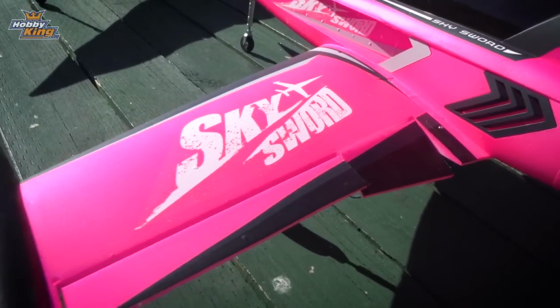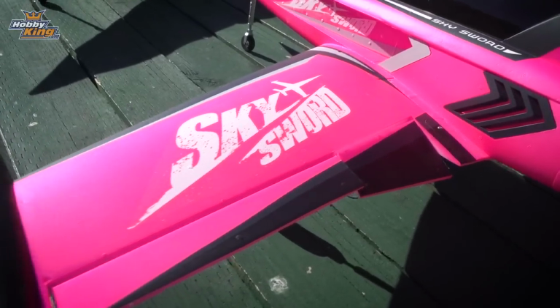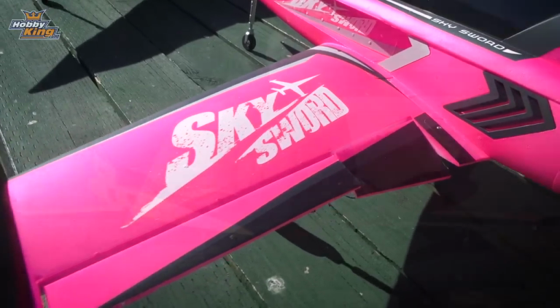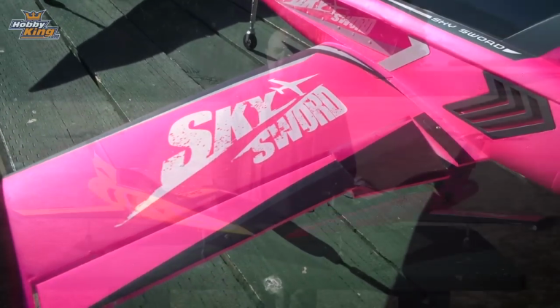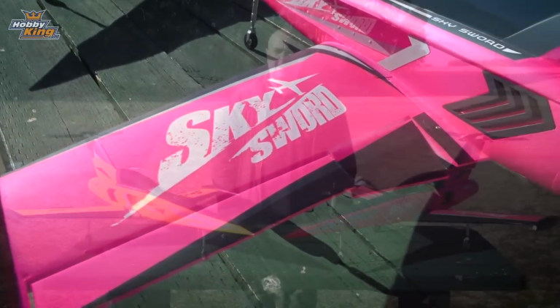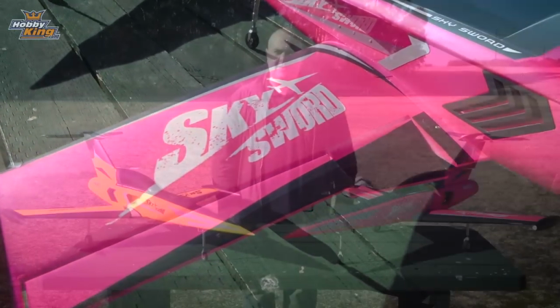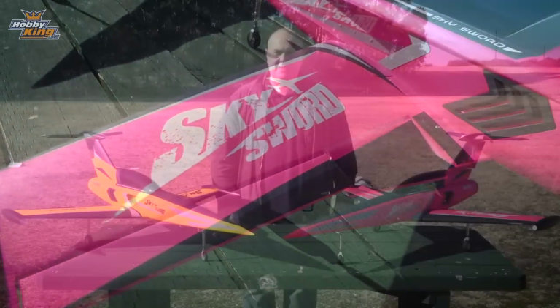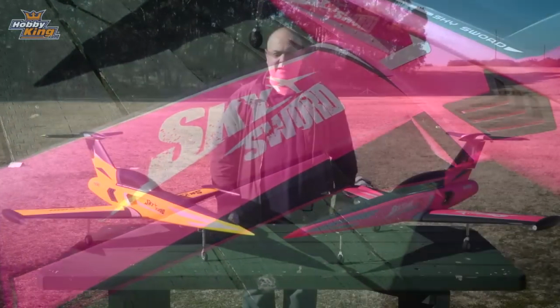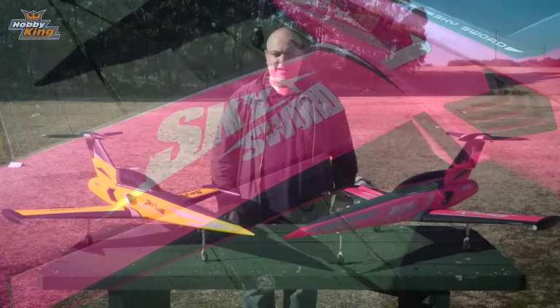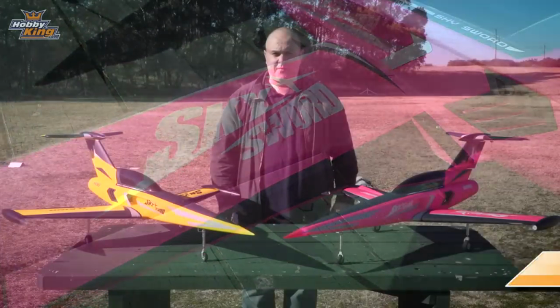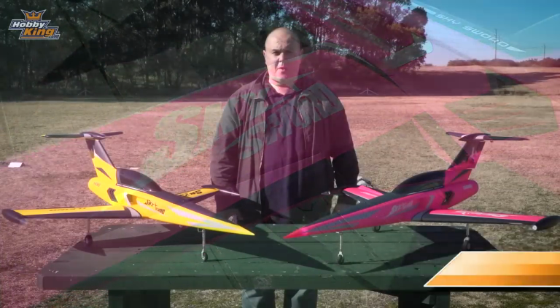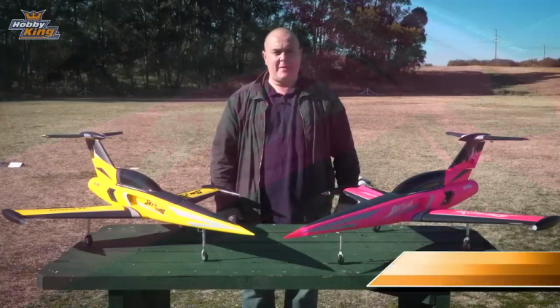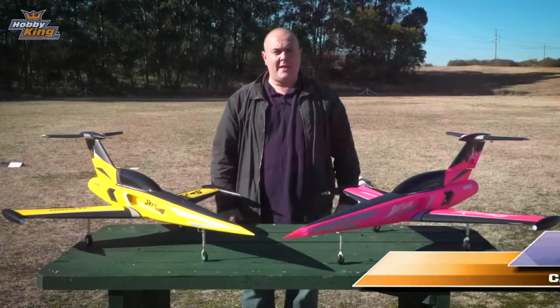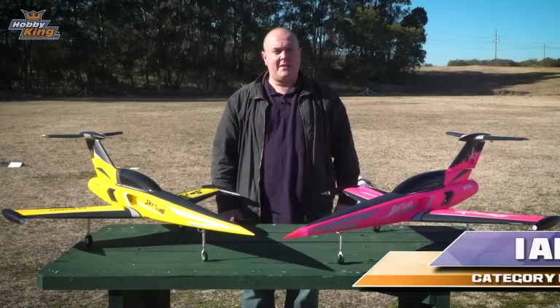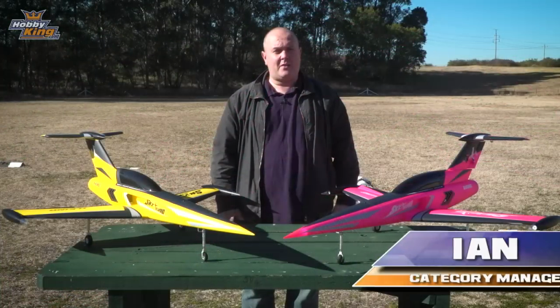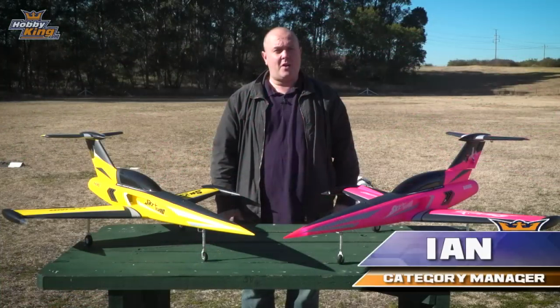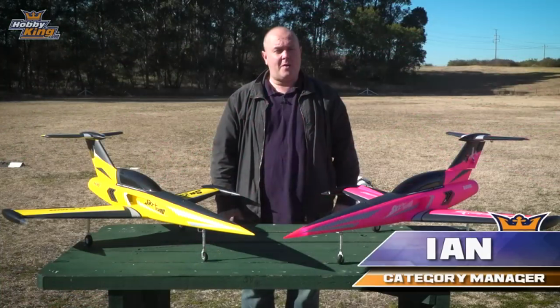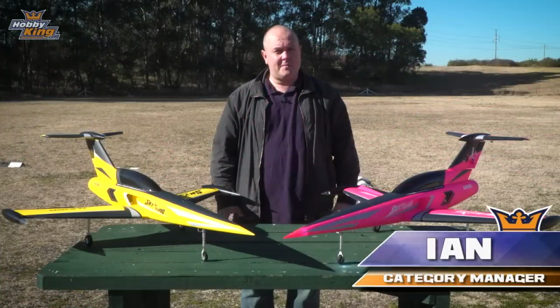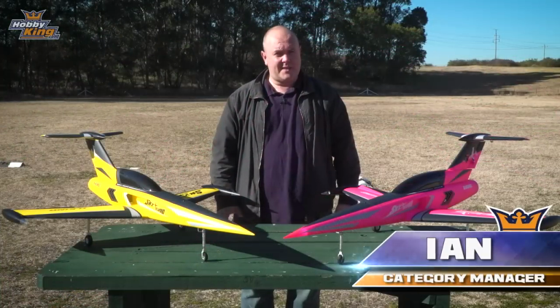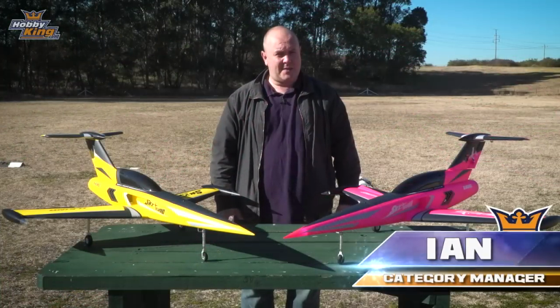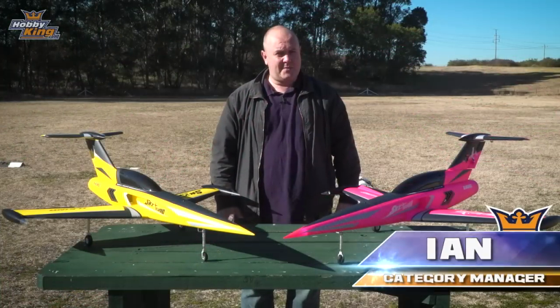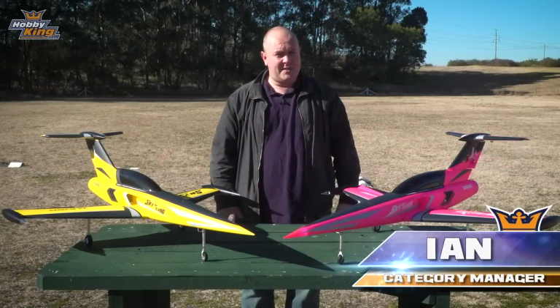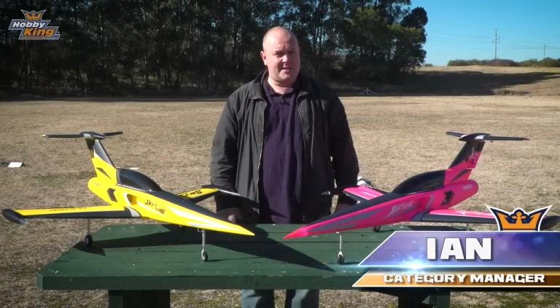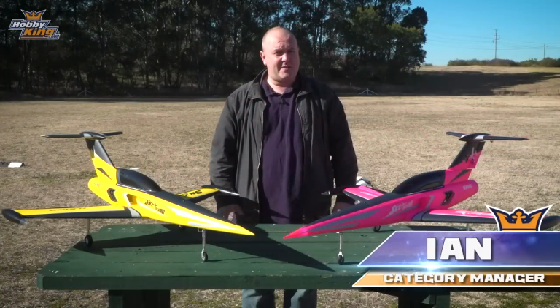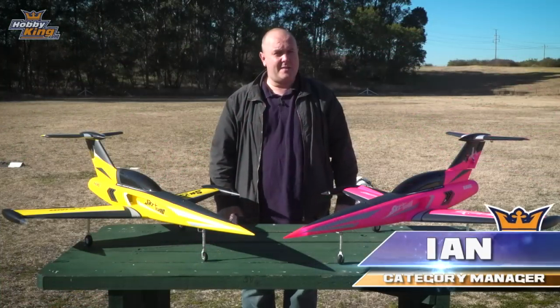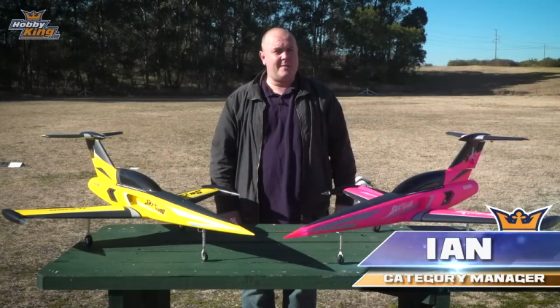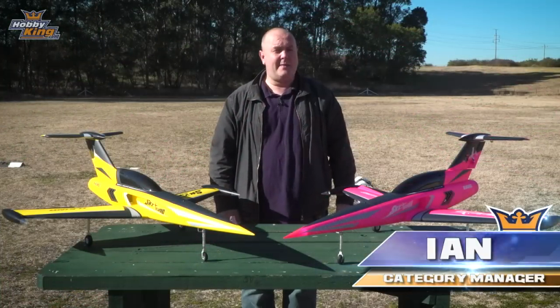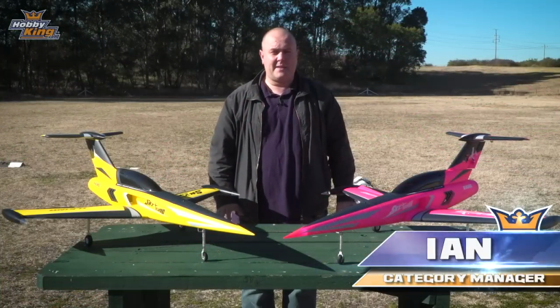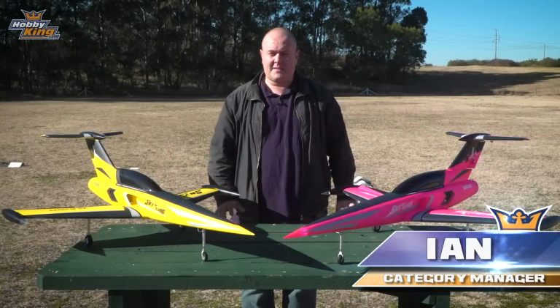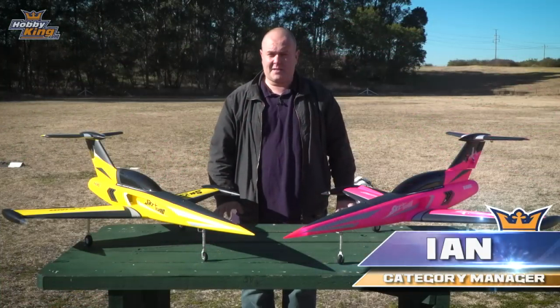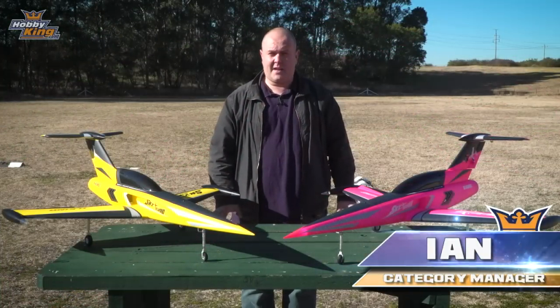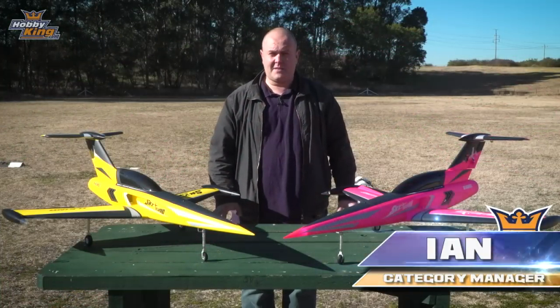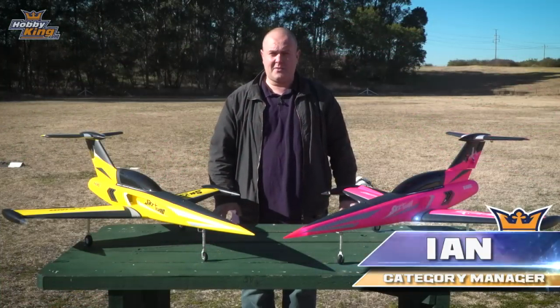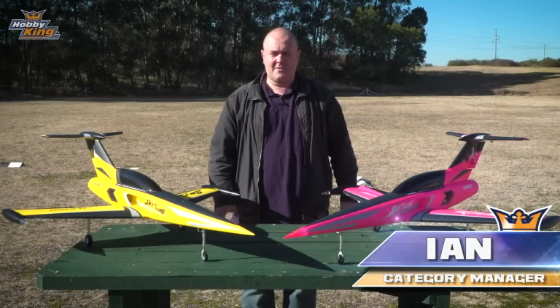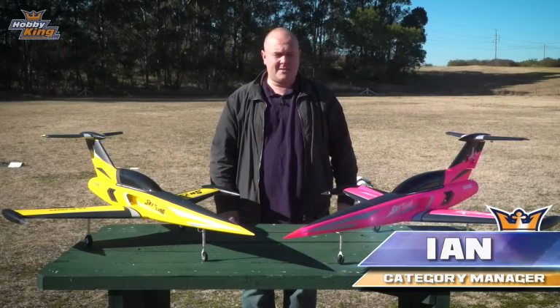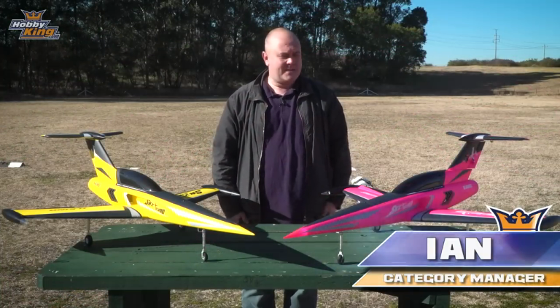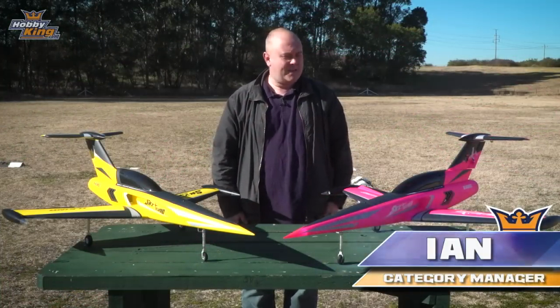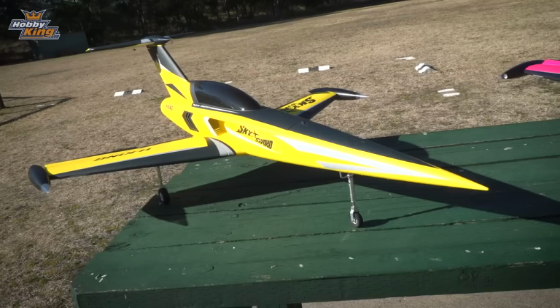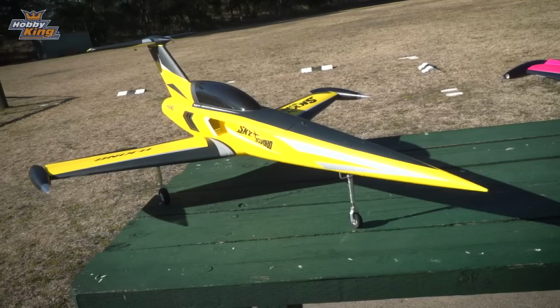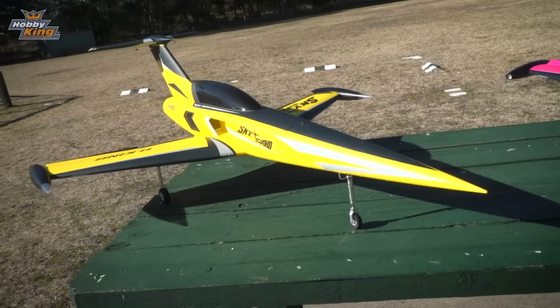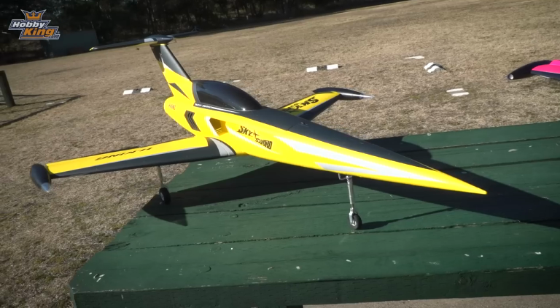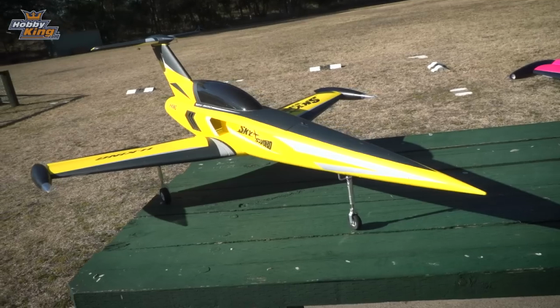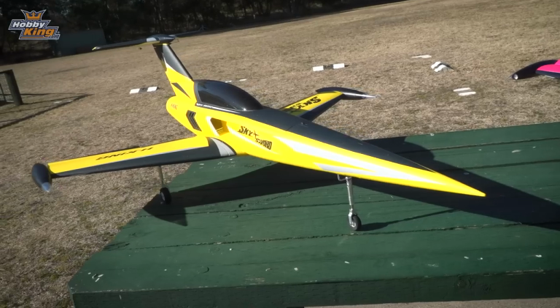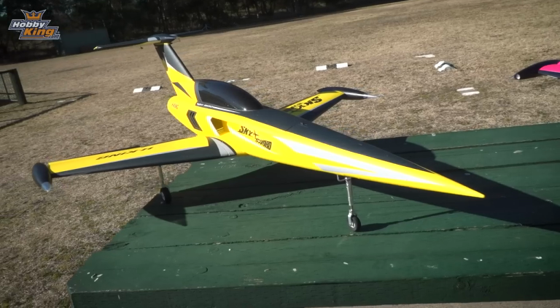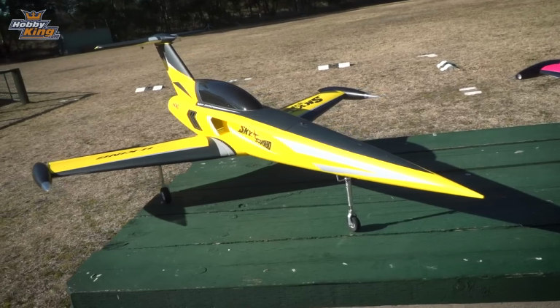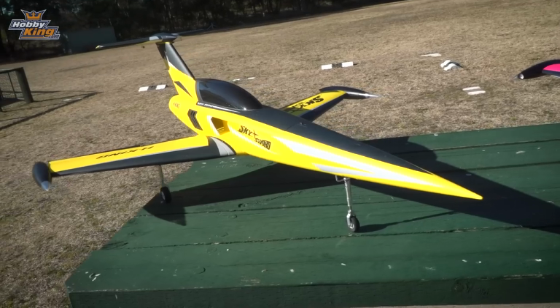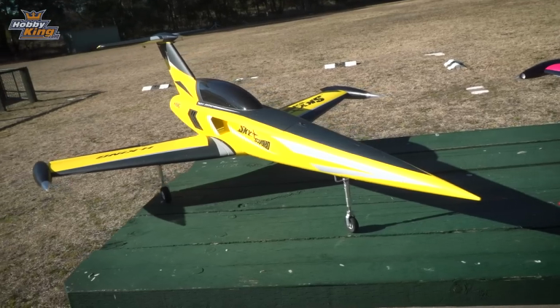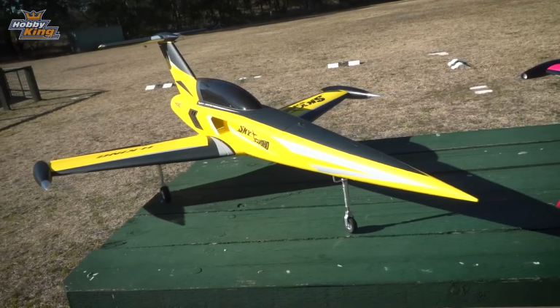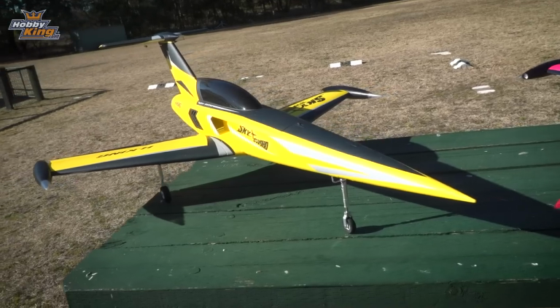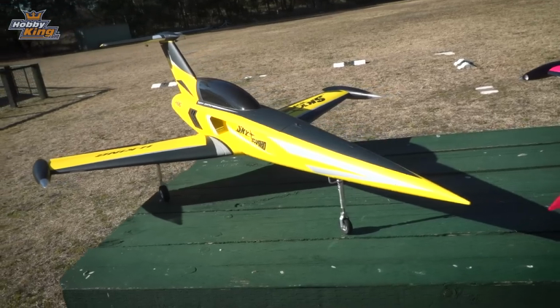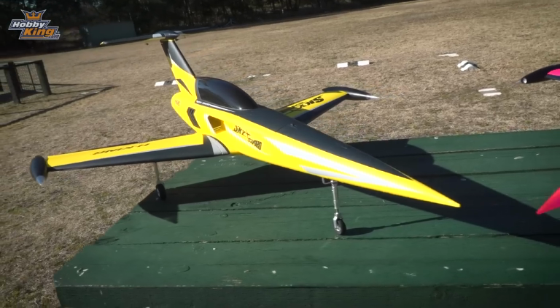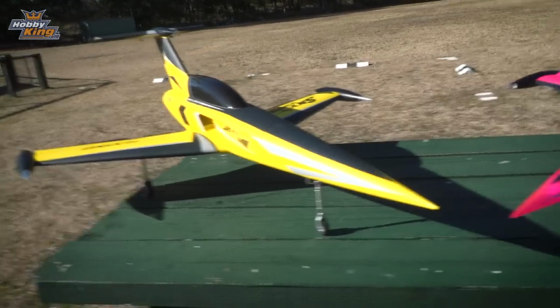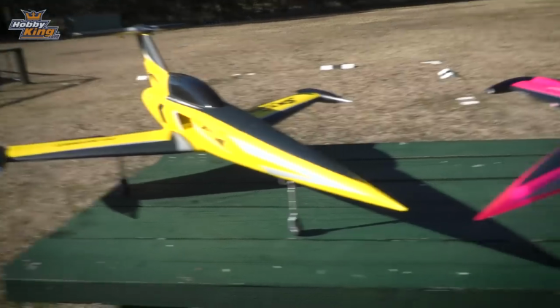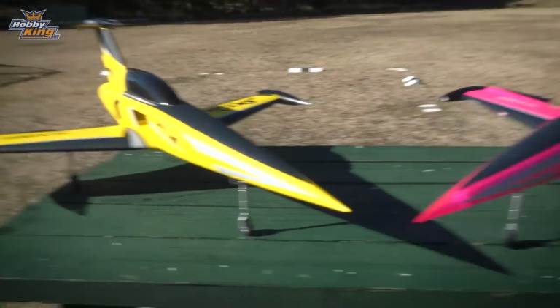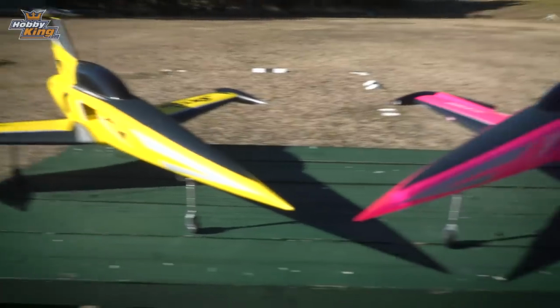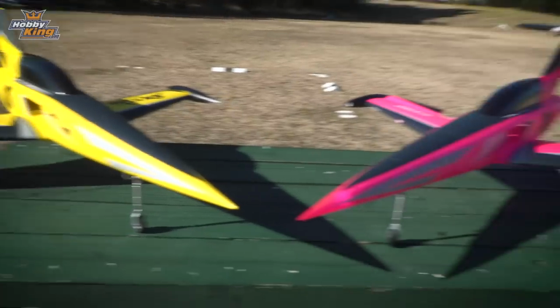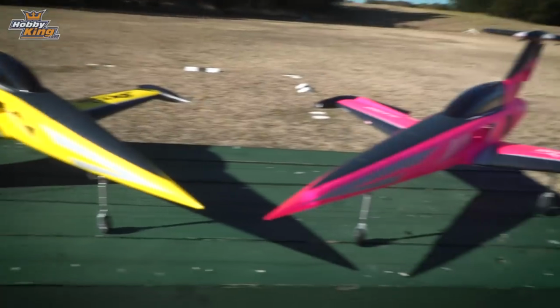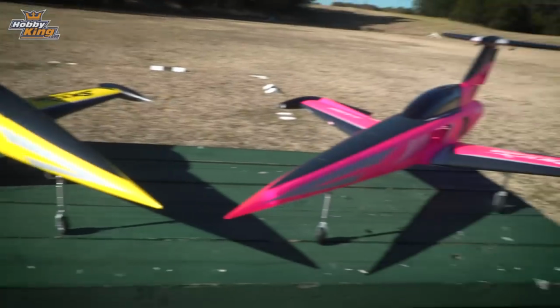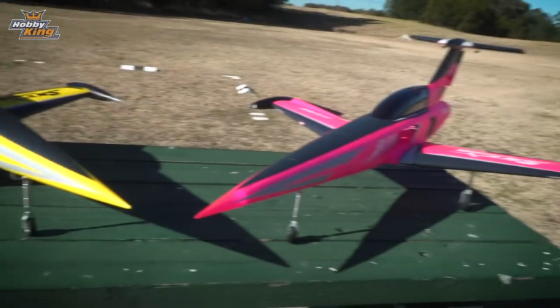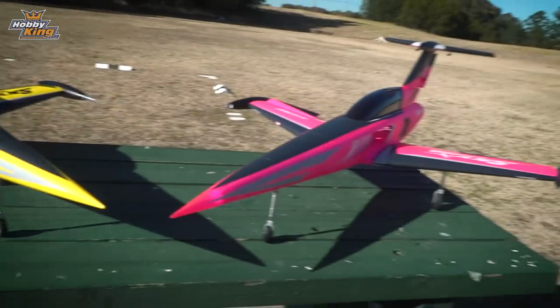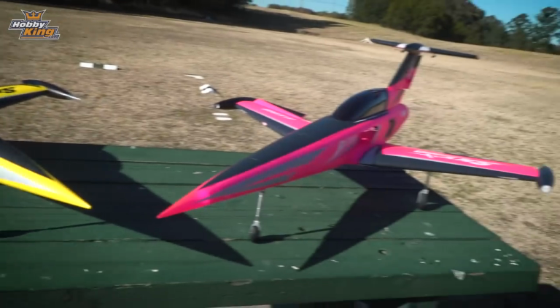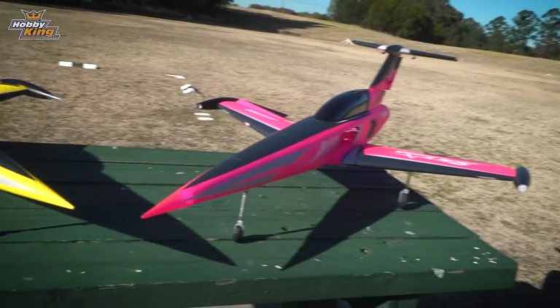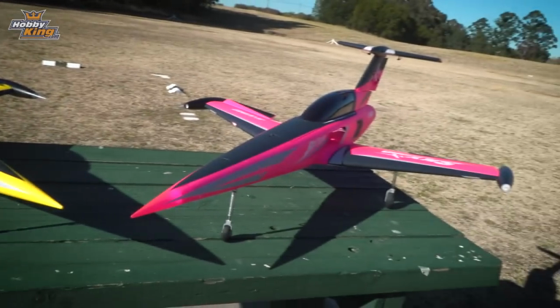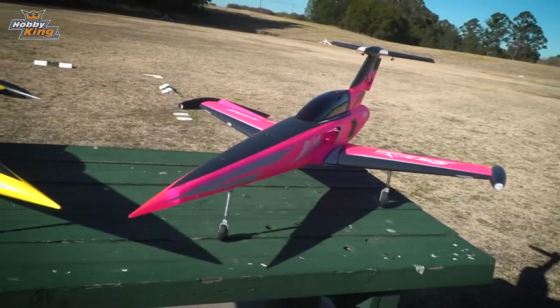Hi guys, Ian from hobbyking.com. Today we're going to look at the 70mm Sky Swords. These come in two colours as you can see — the yellow and the pink.